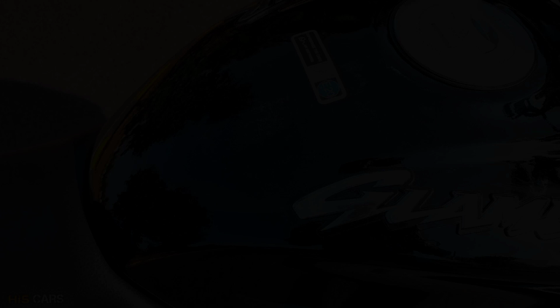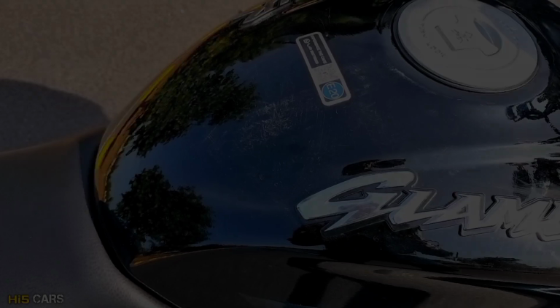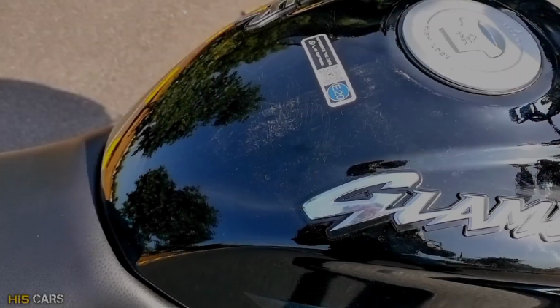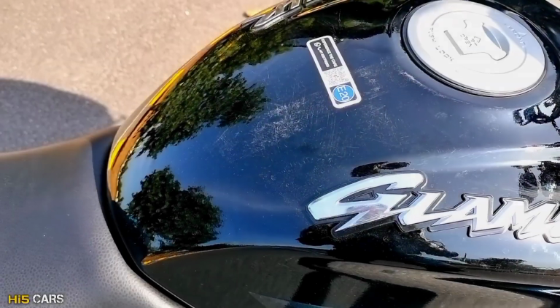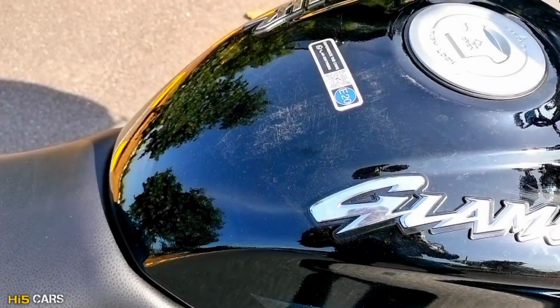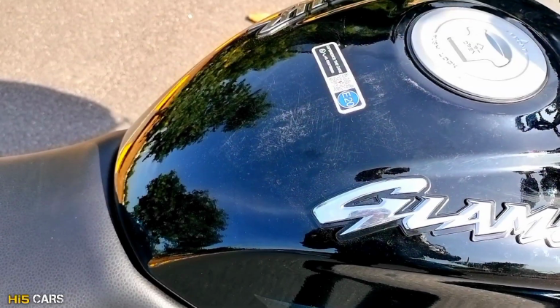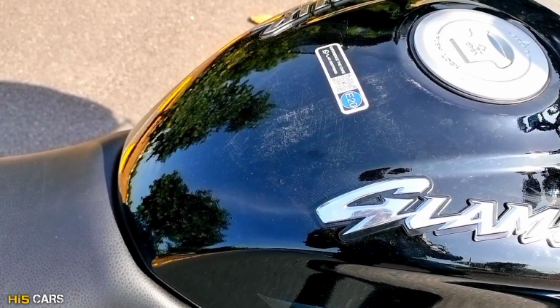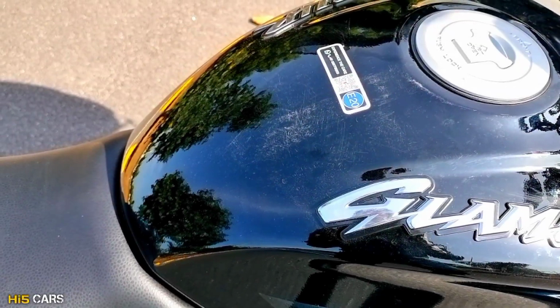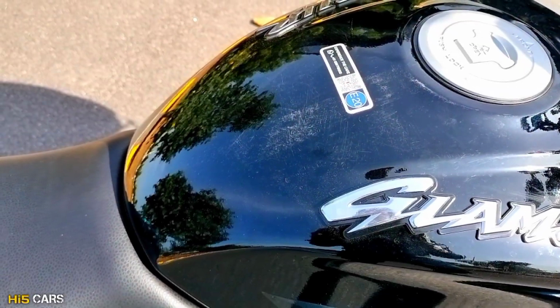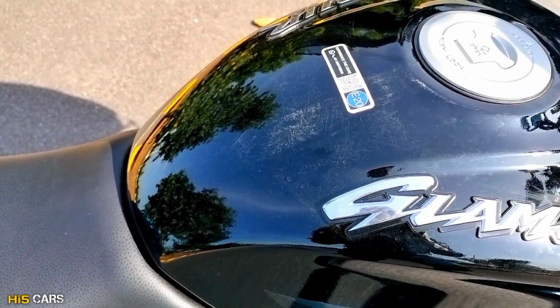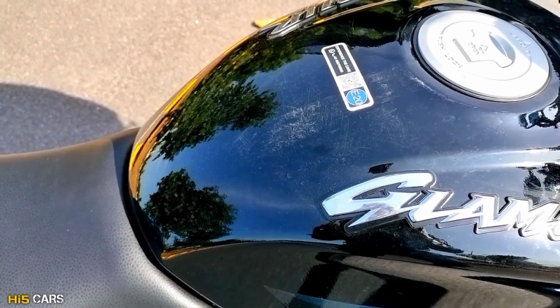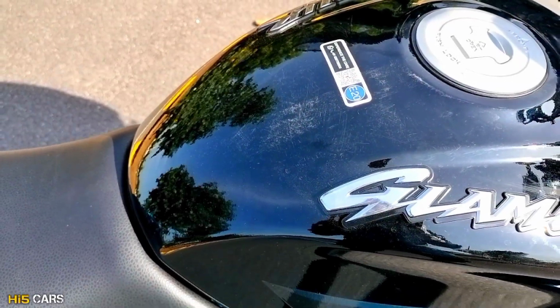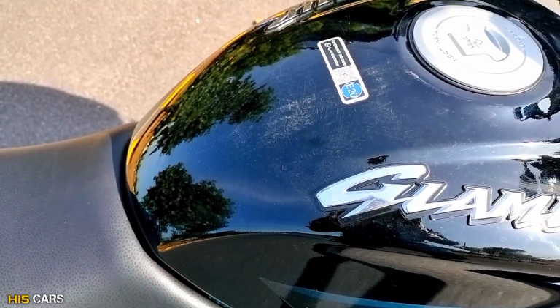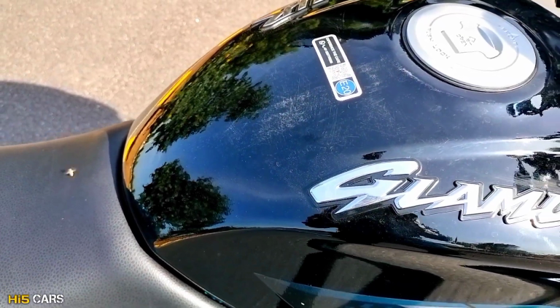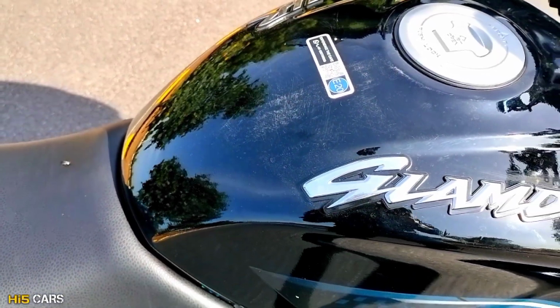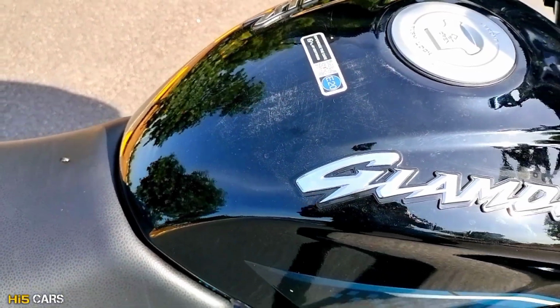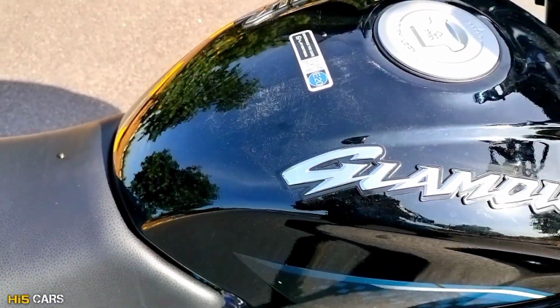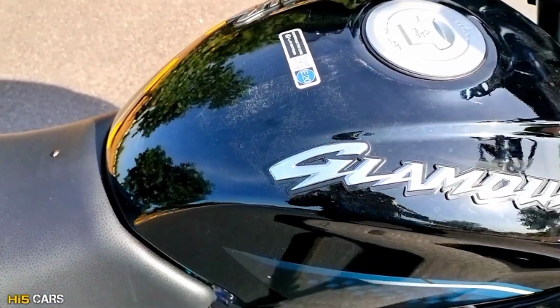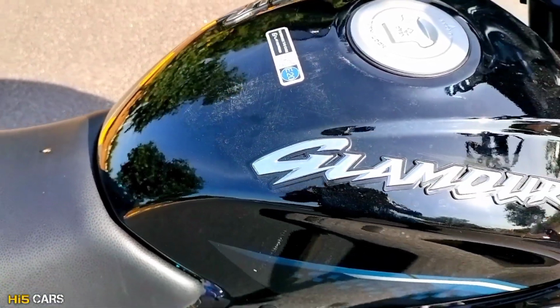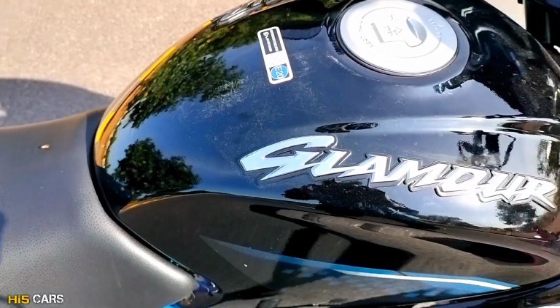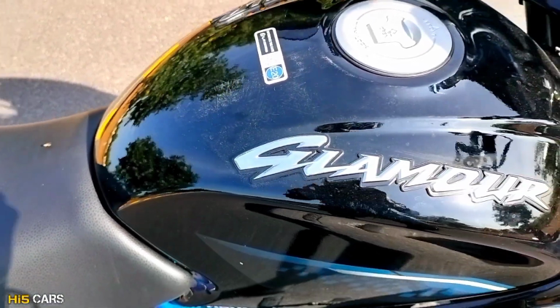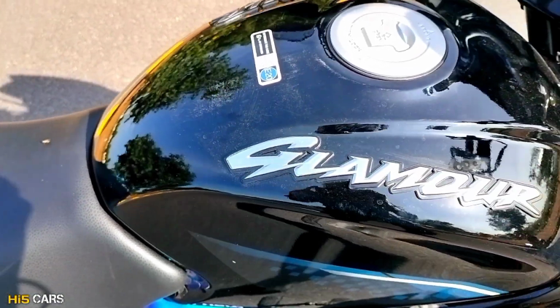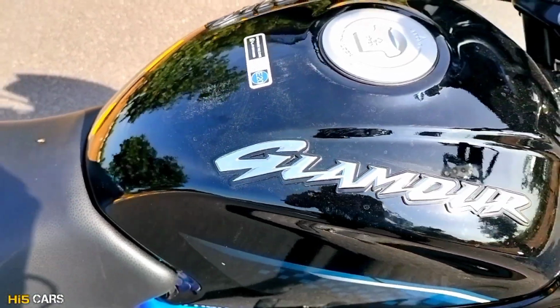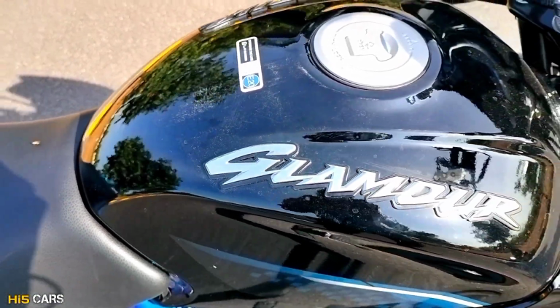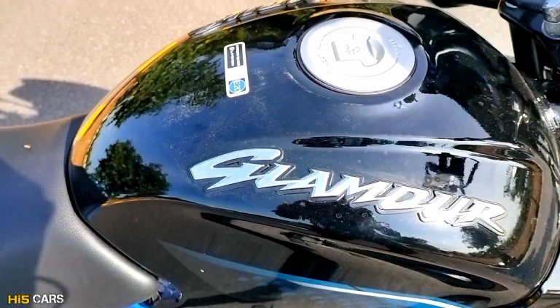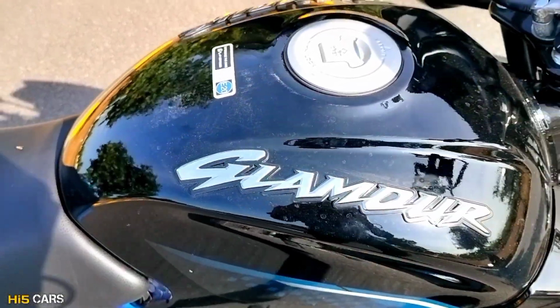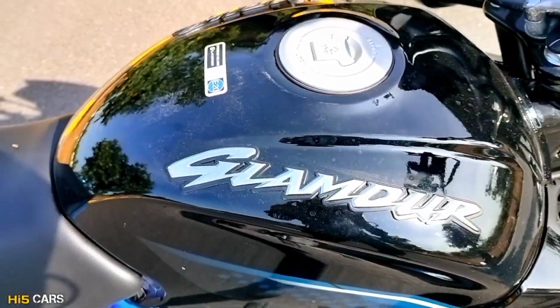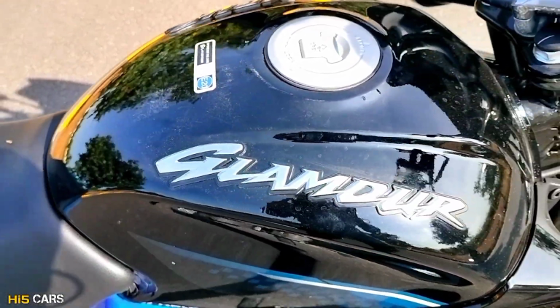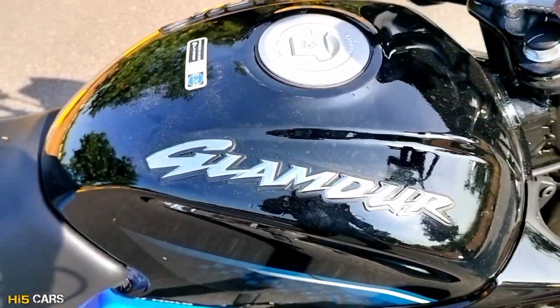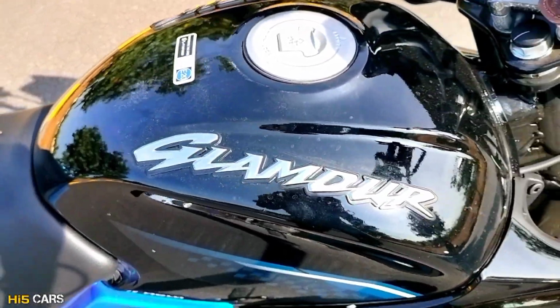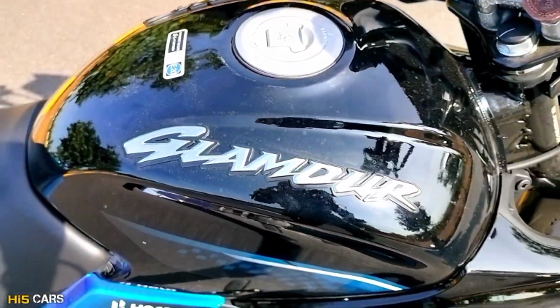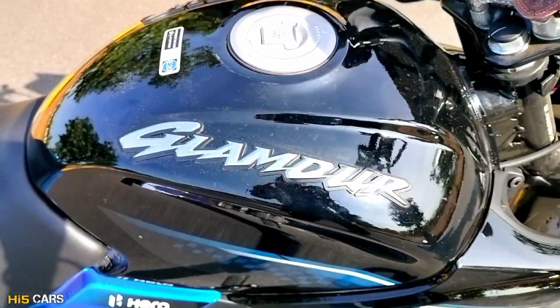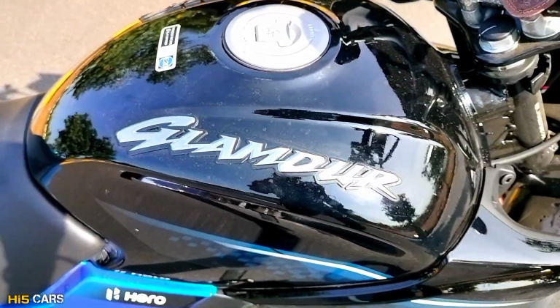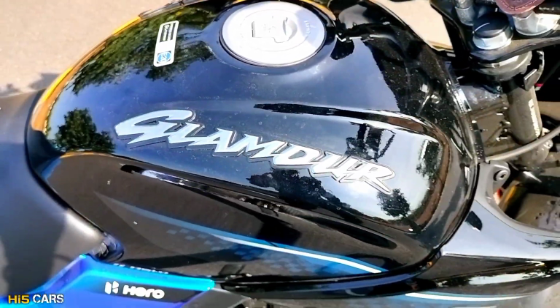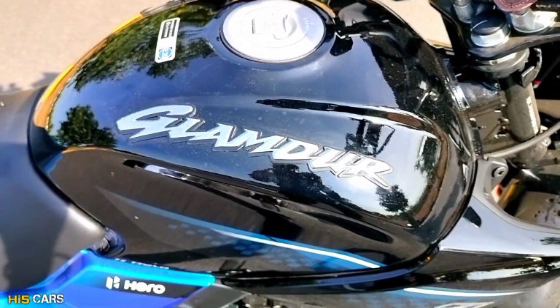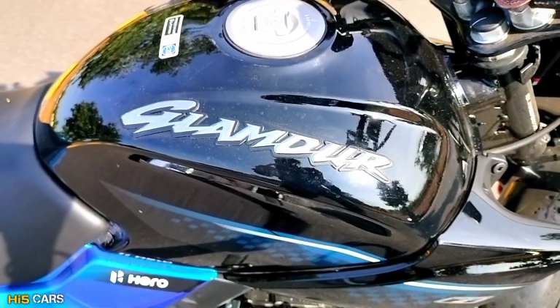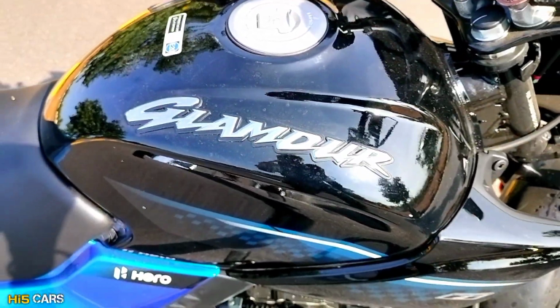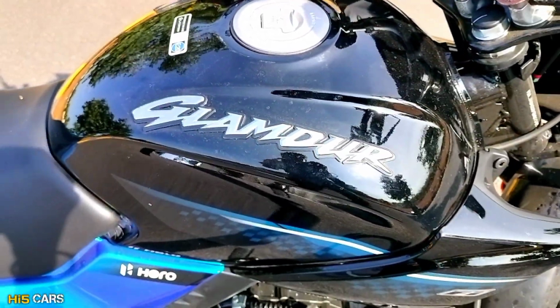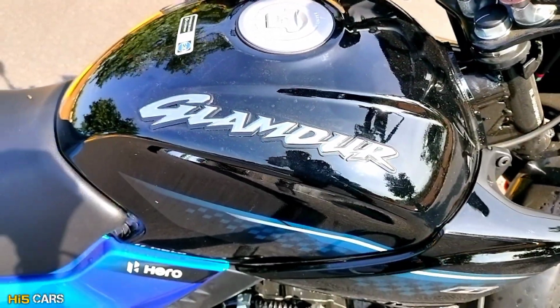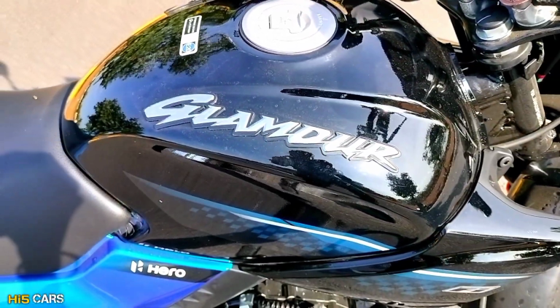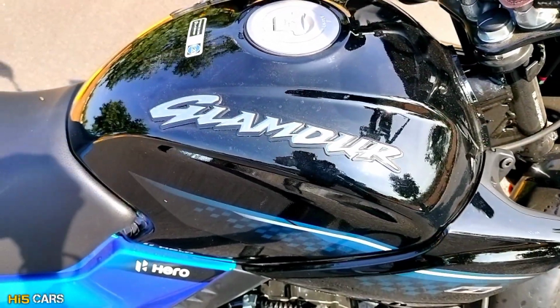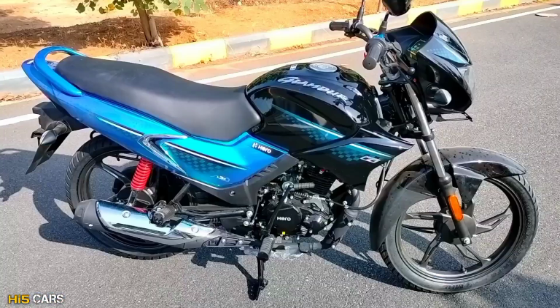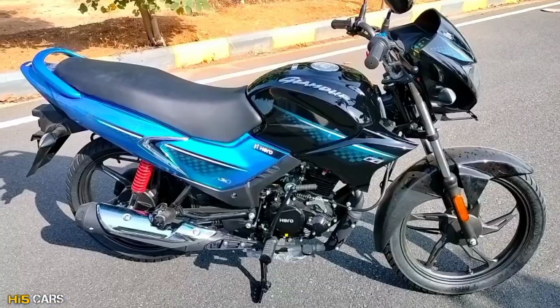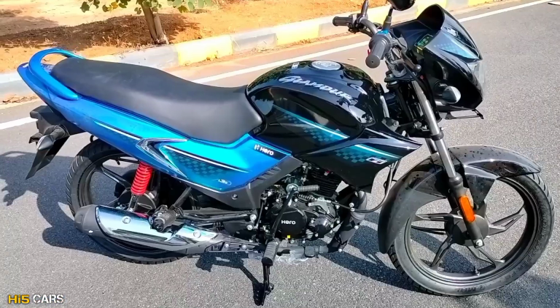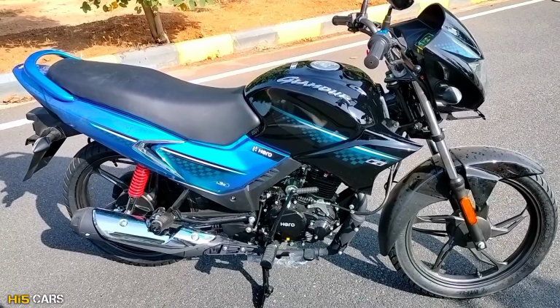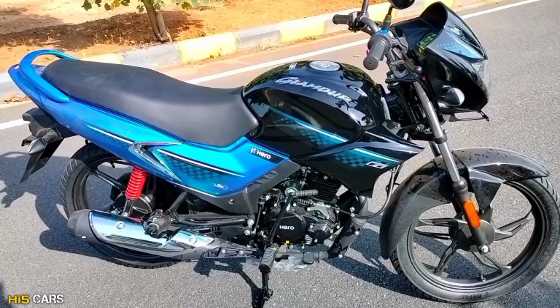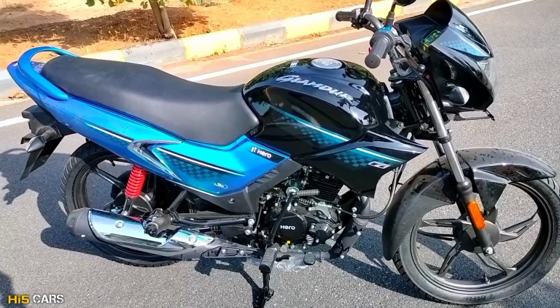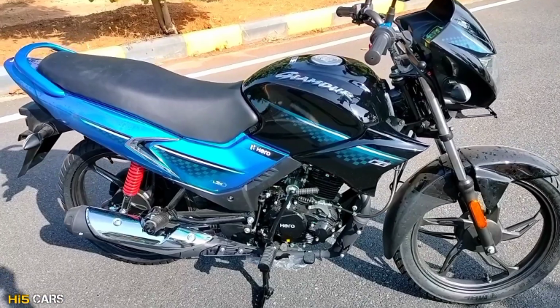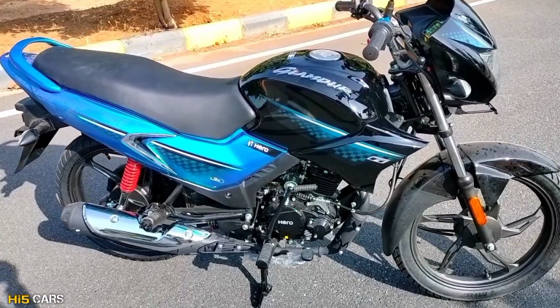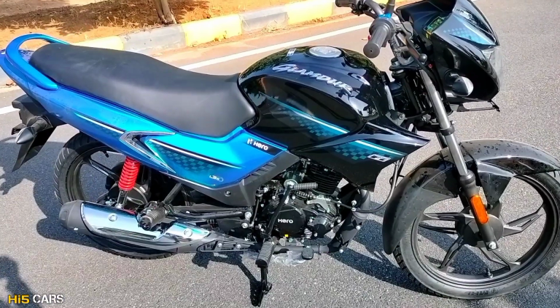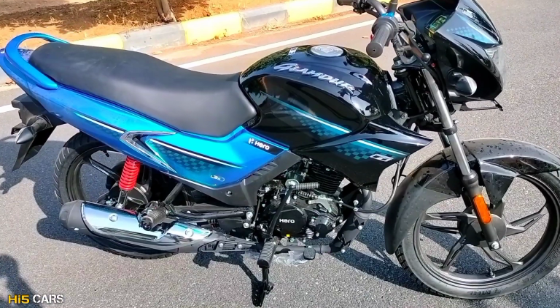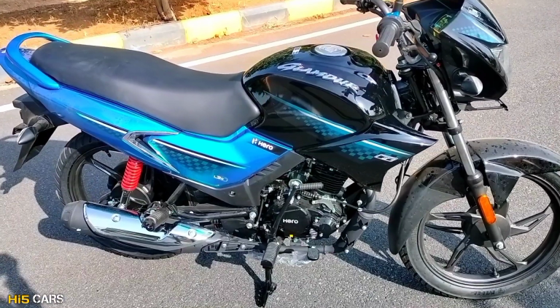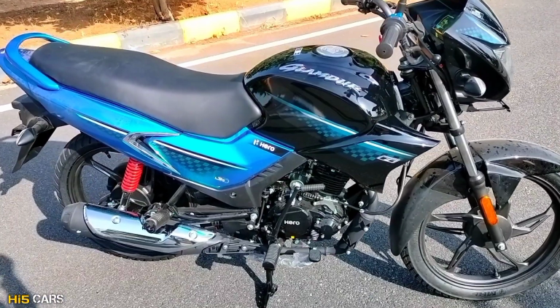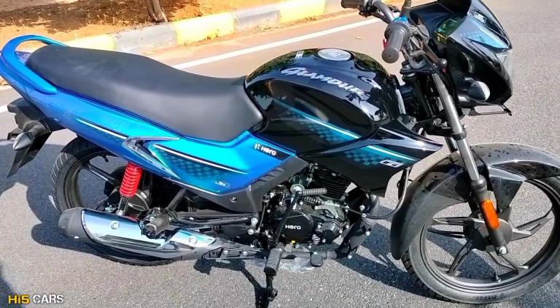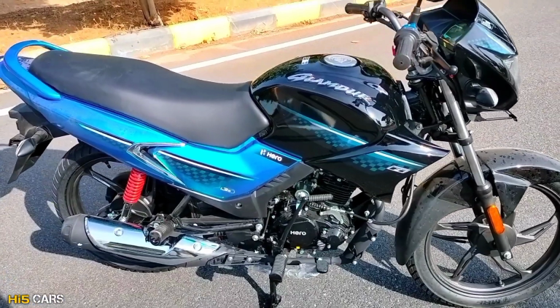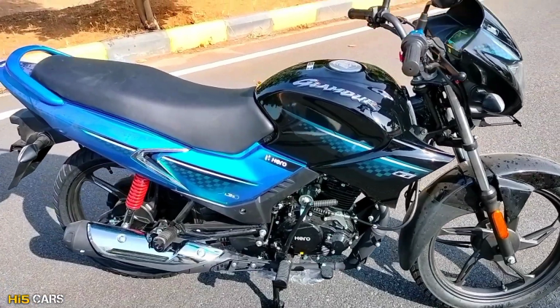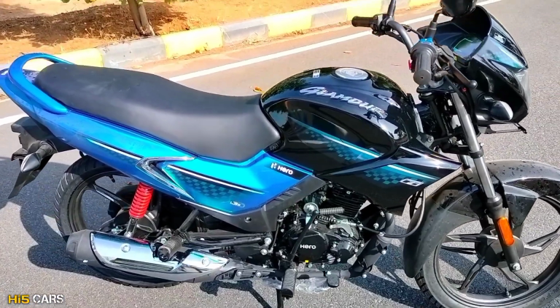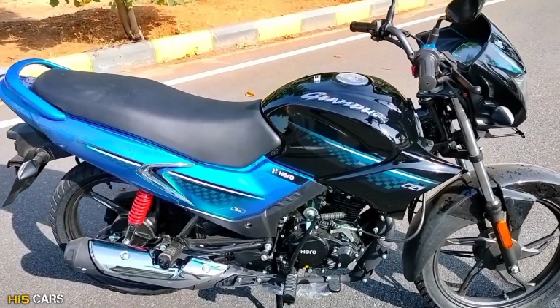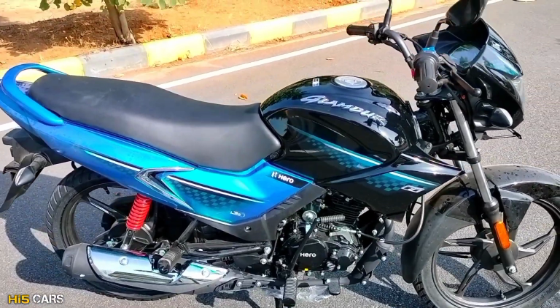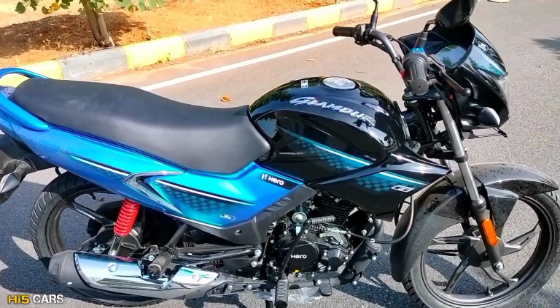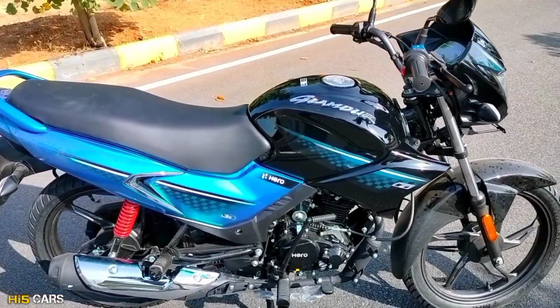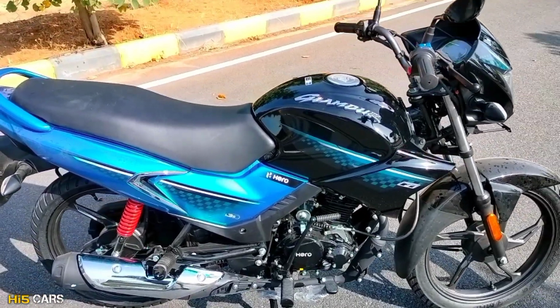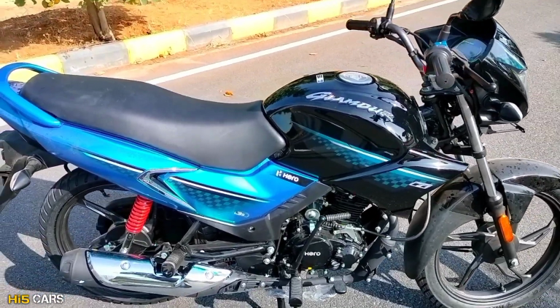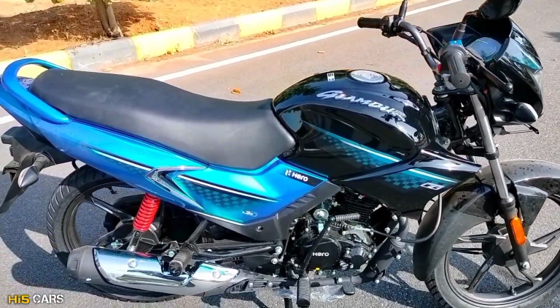Hi guys! Hello everyone! Welcome back to HIFACARS. Here is the brand new Hero Glamour 125.